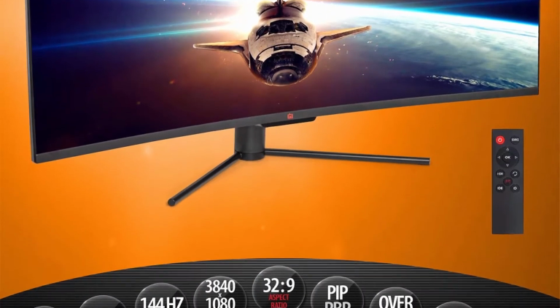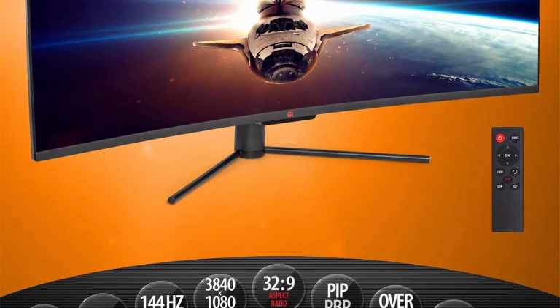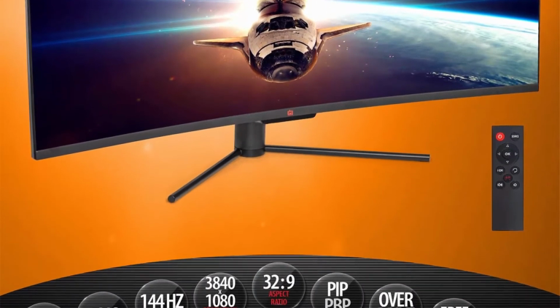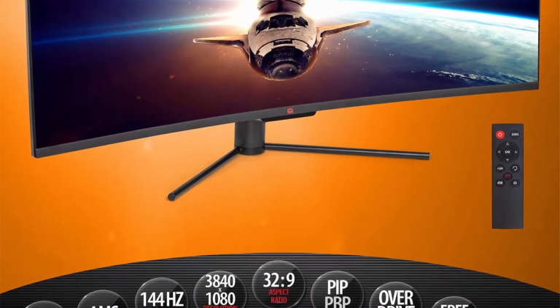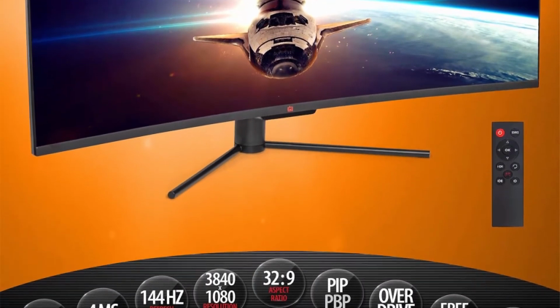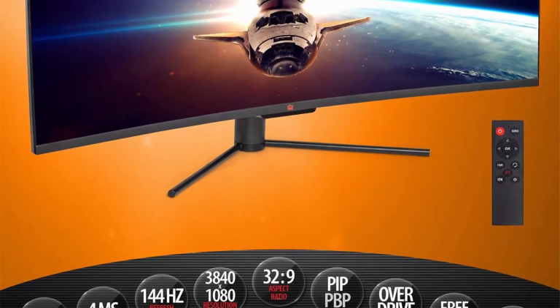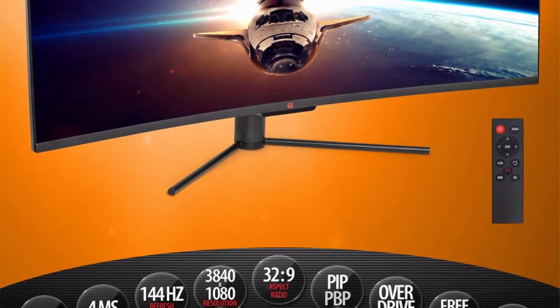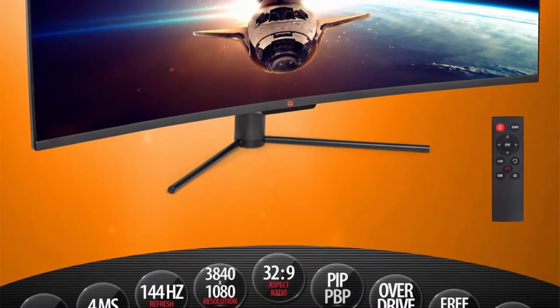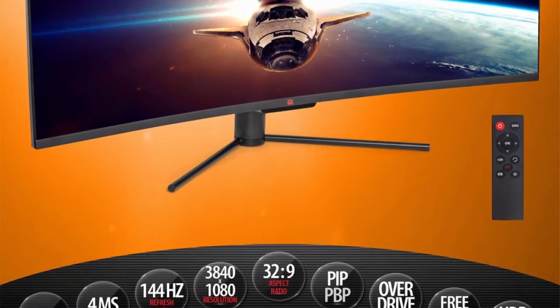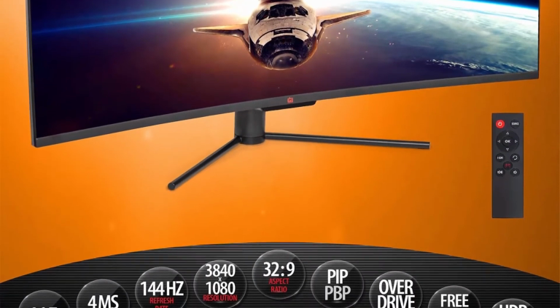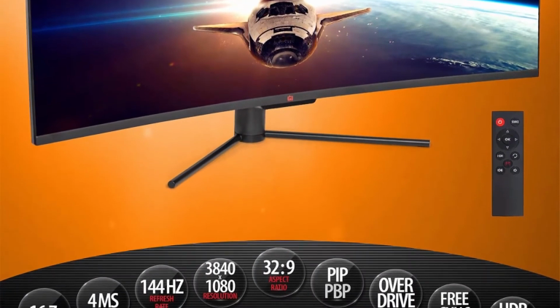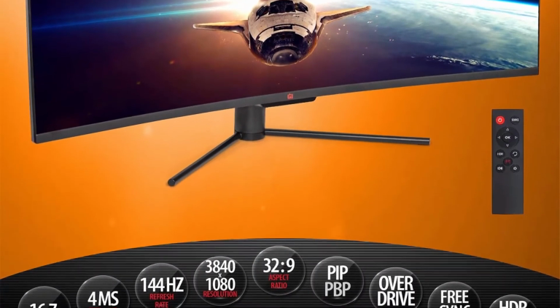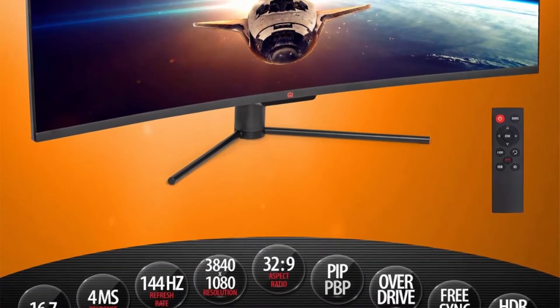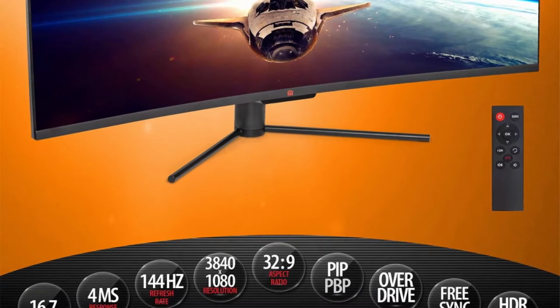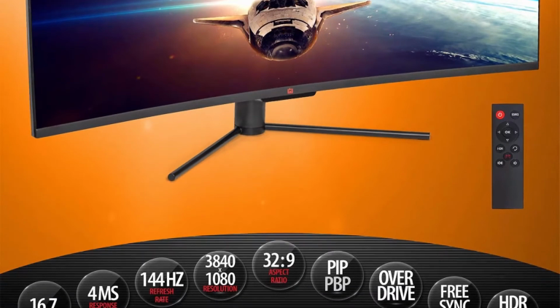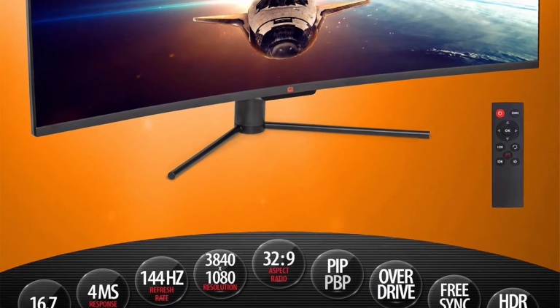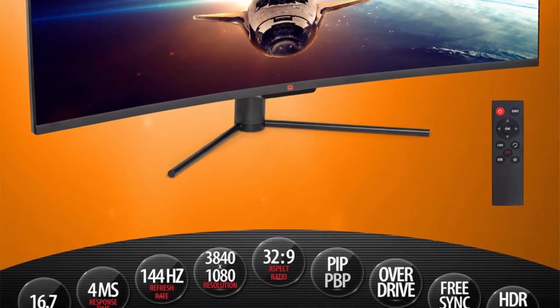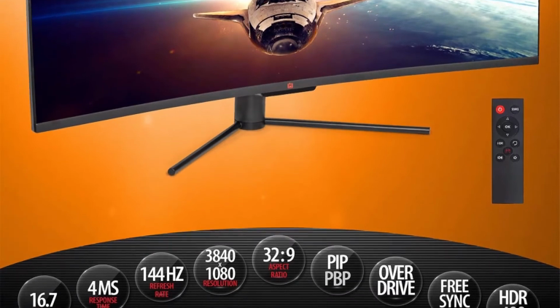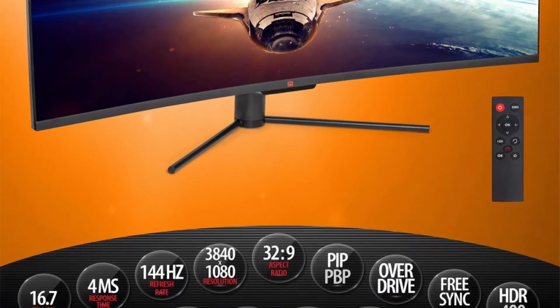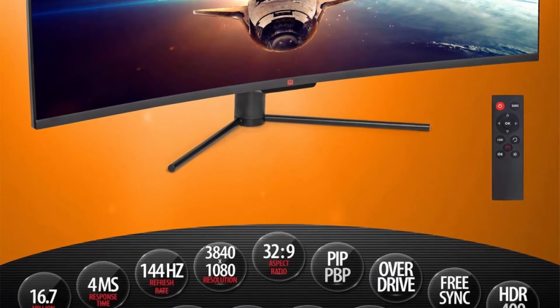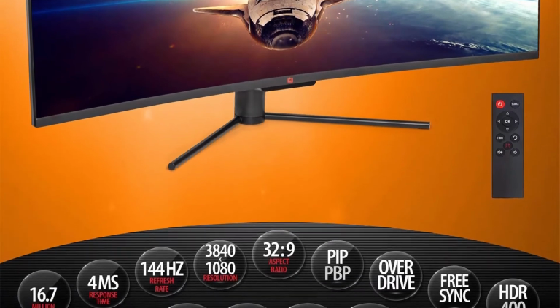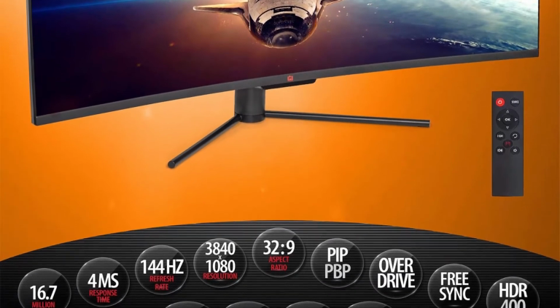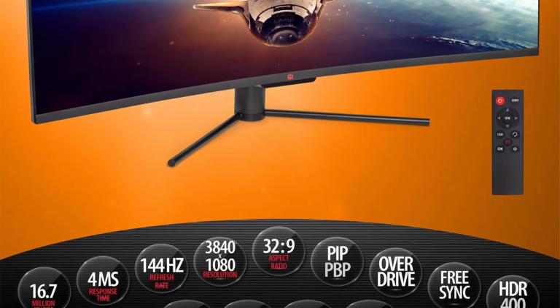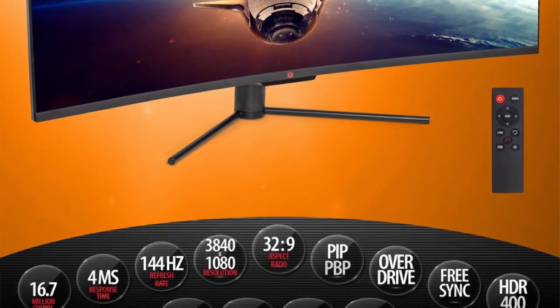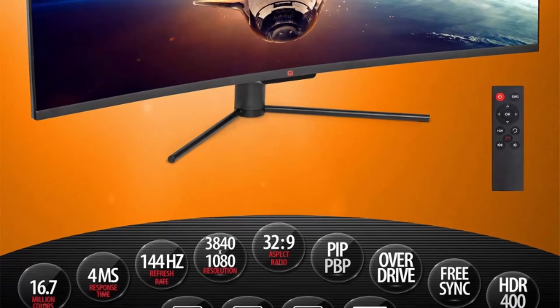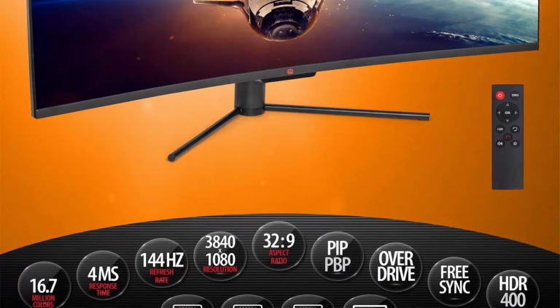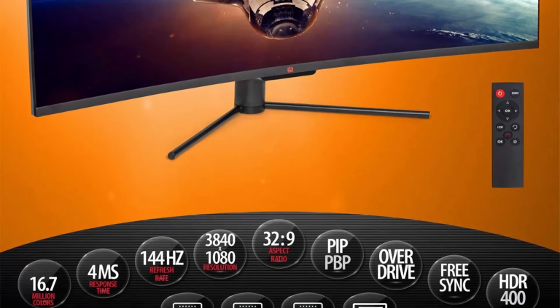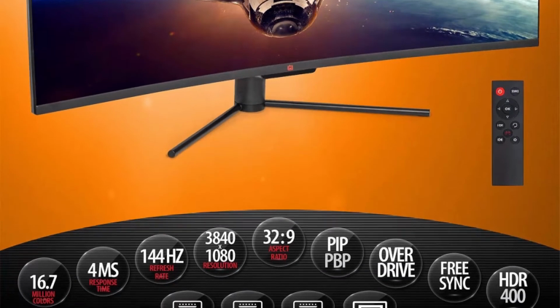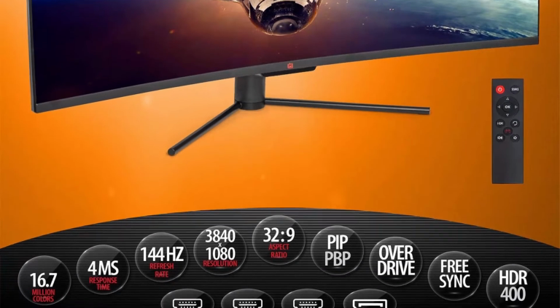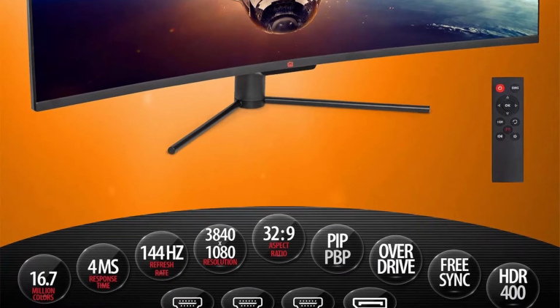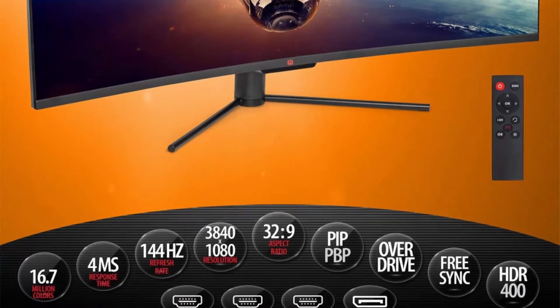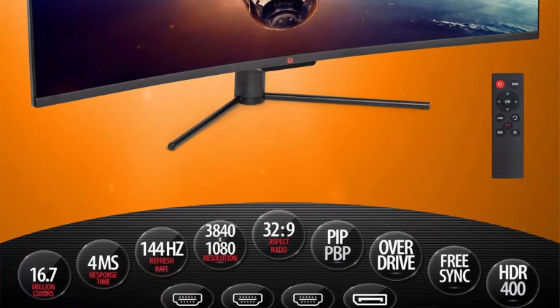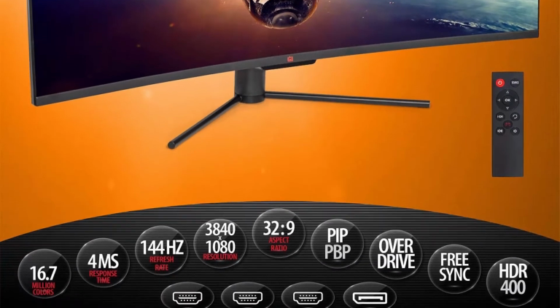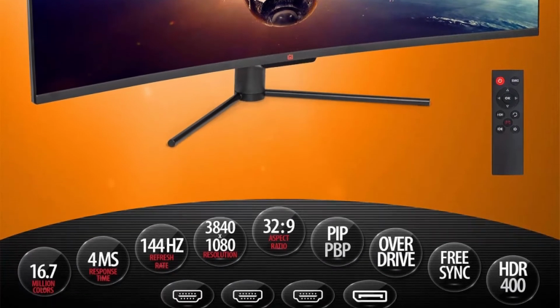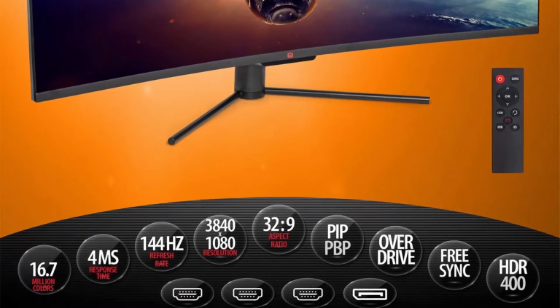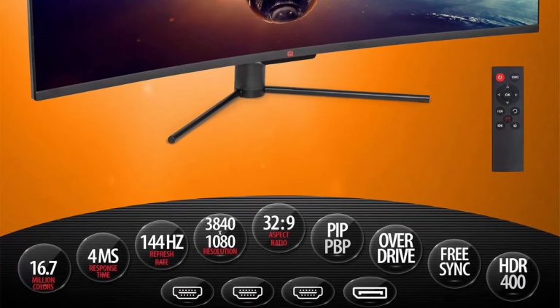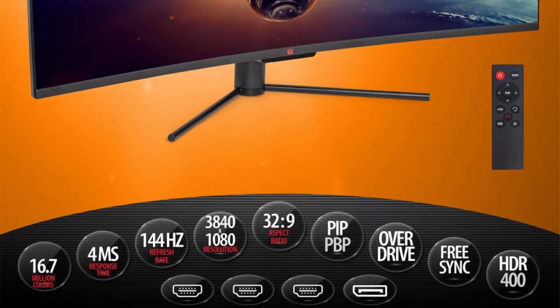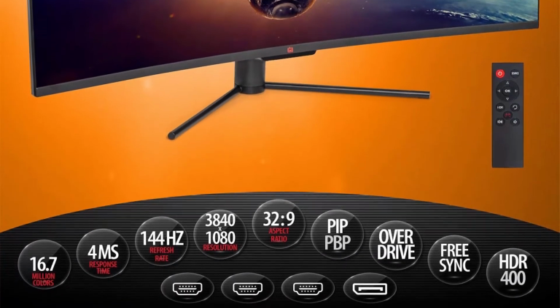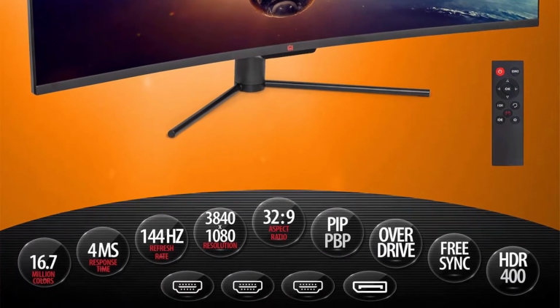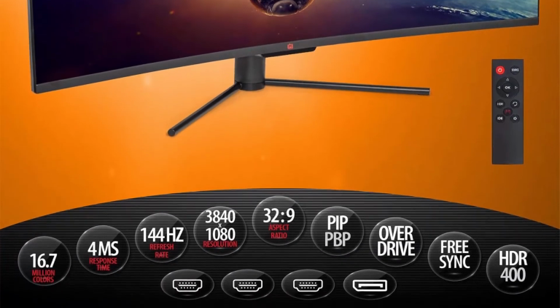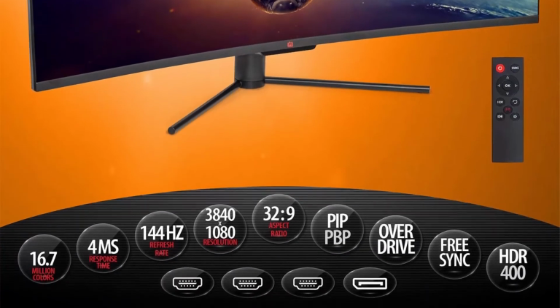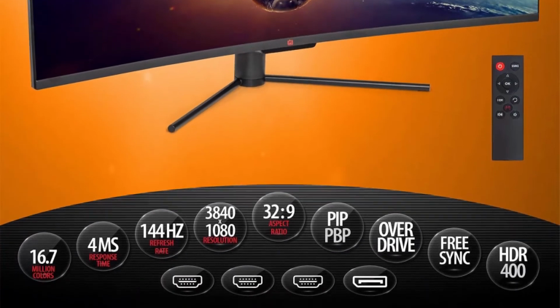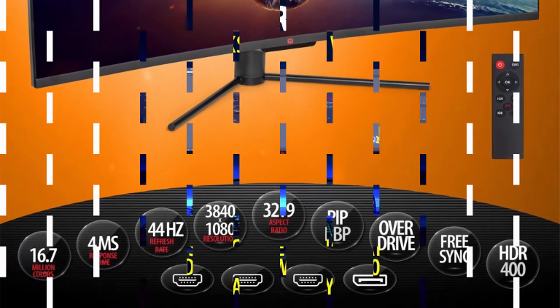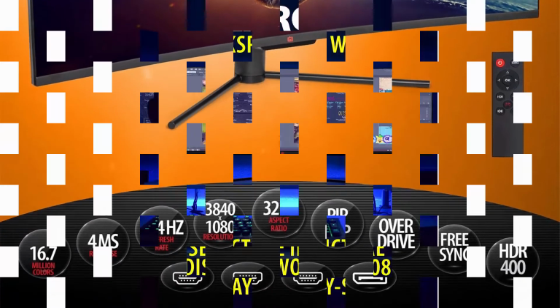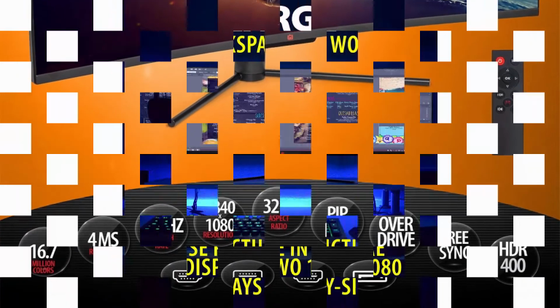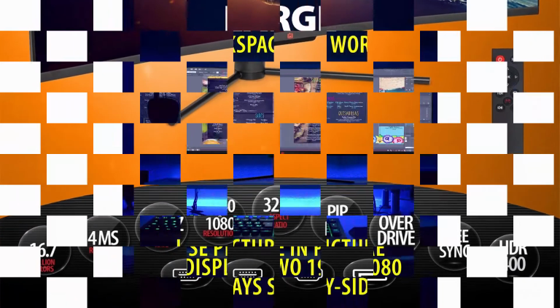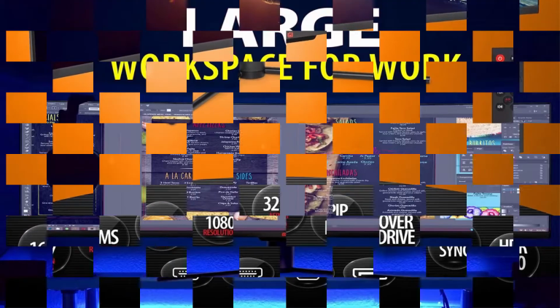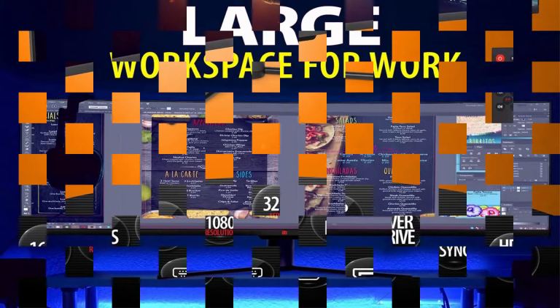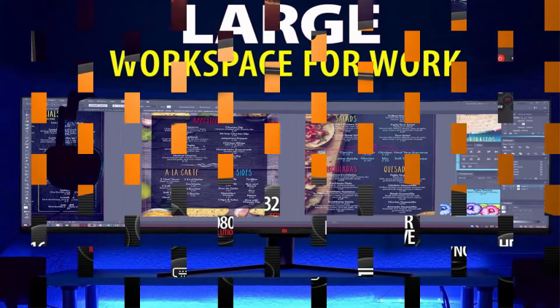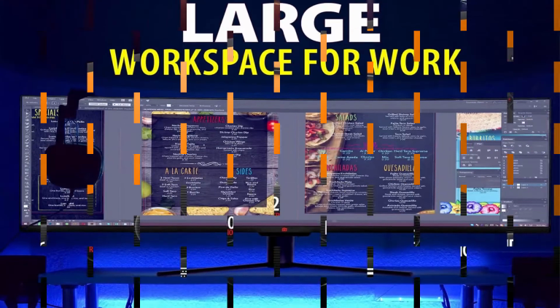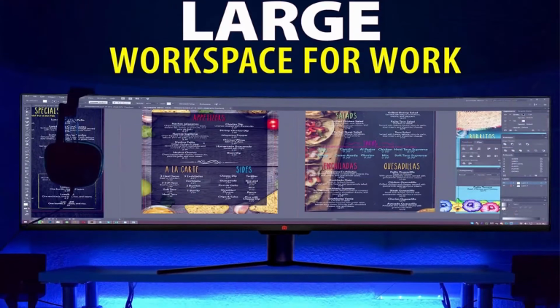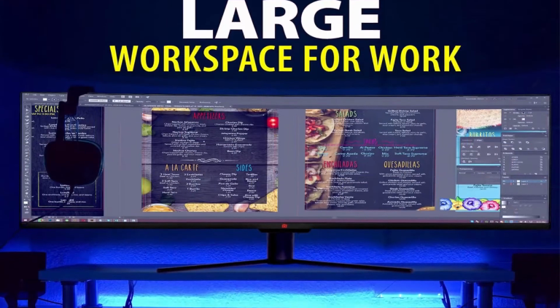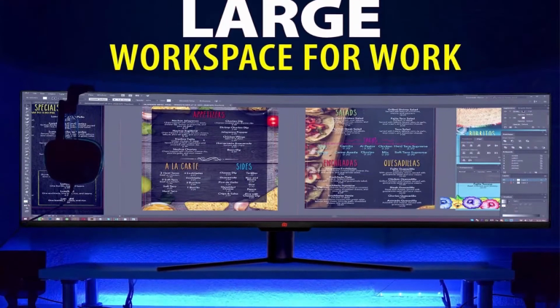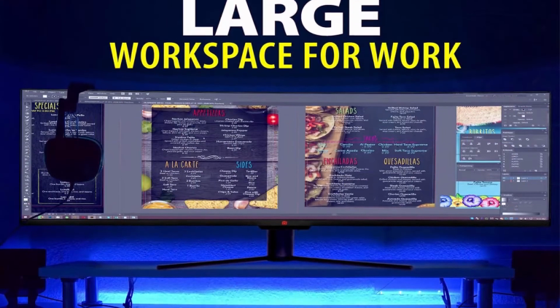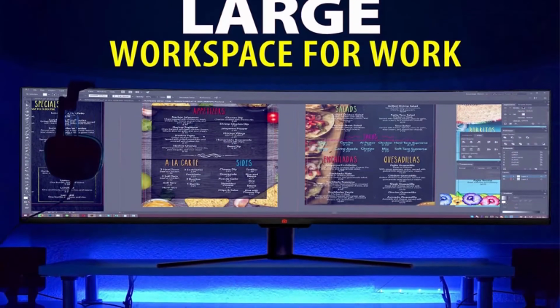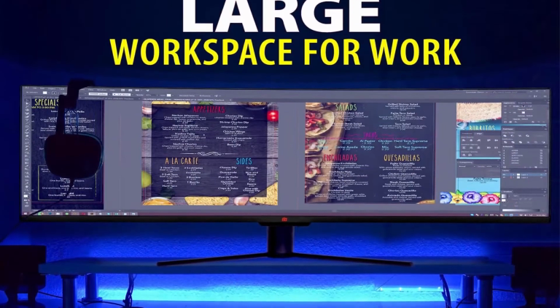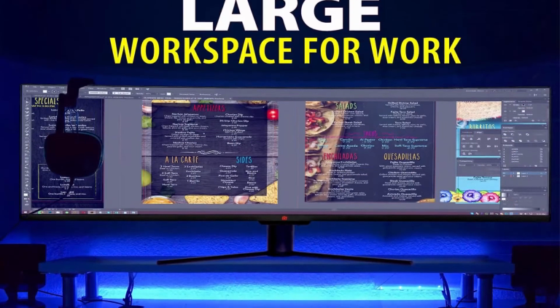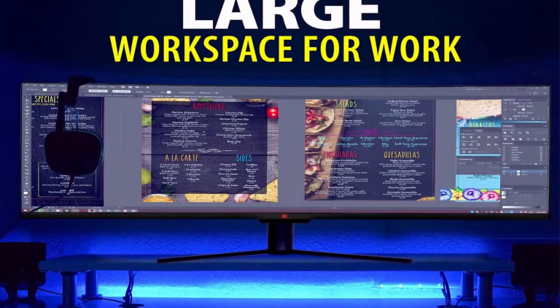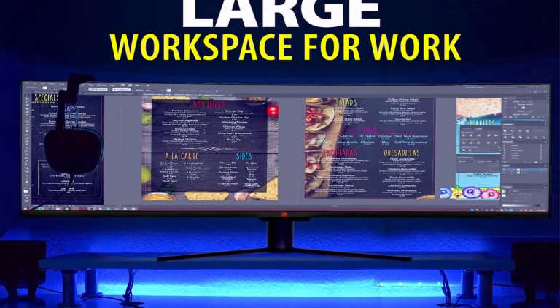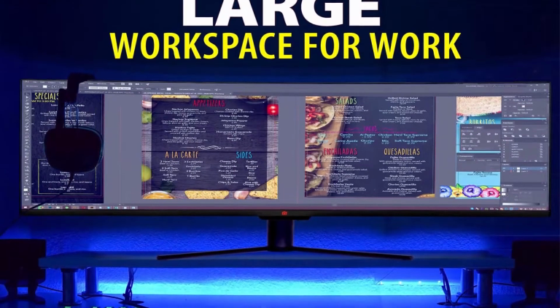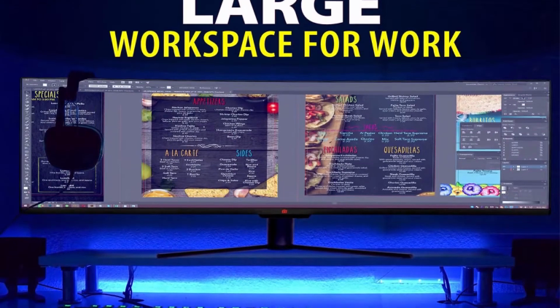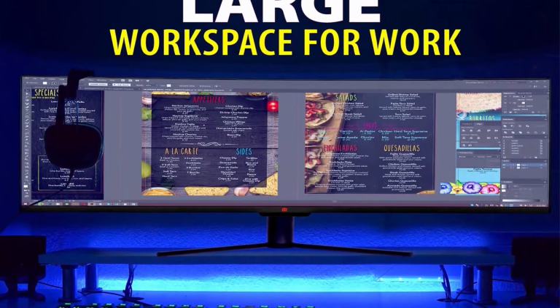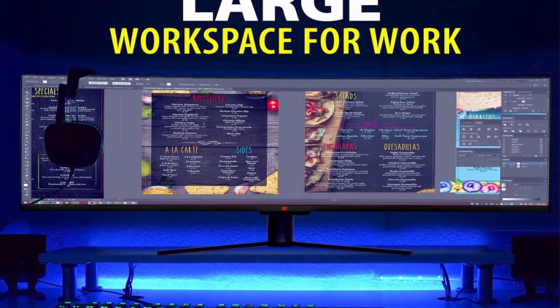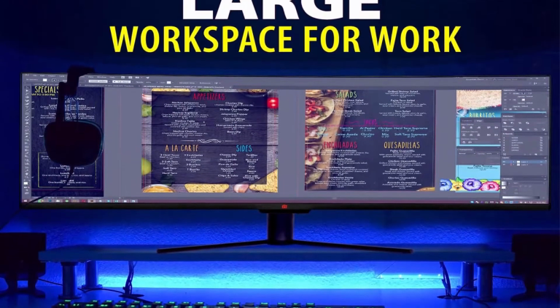Display your games, movies, and program windows in 3840x1080 resolution with the same uniform brightness, crispness, and color from edge to edge.